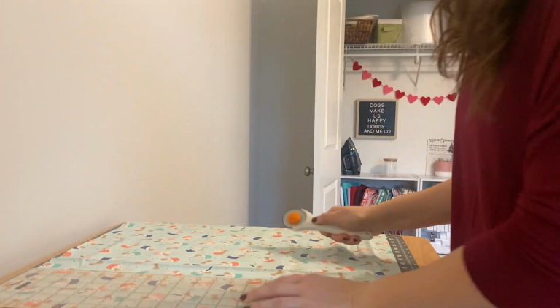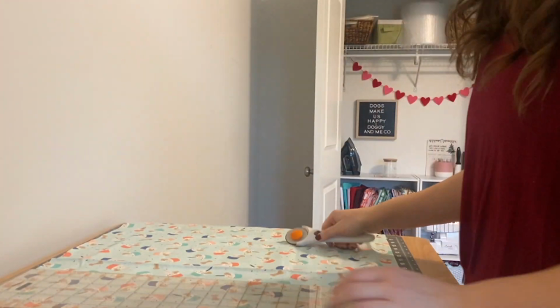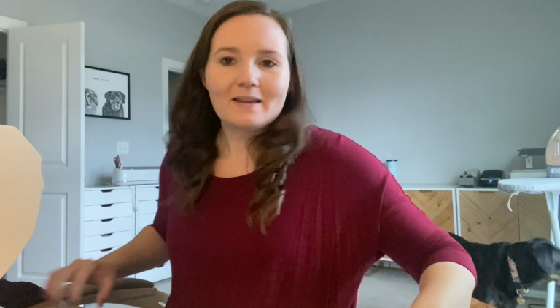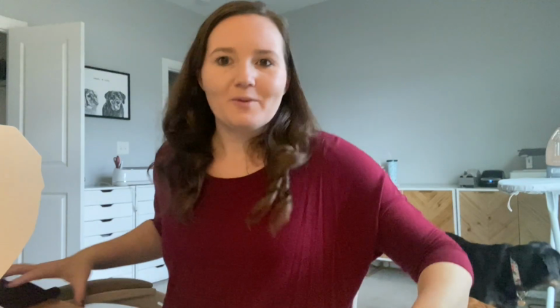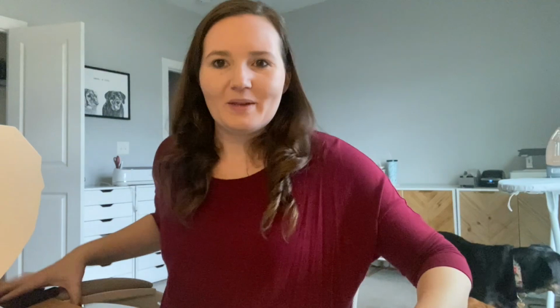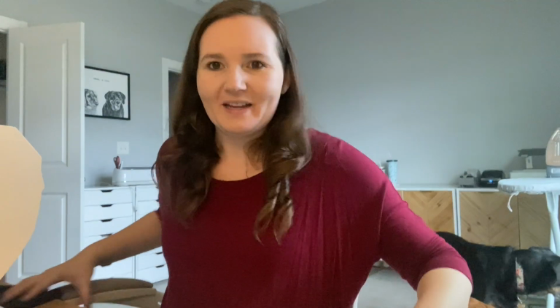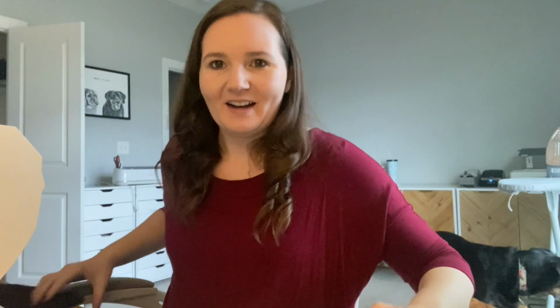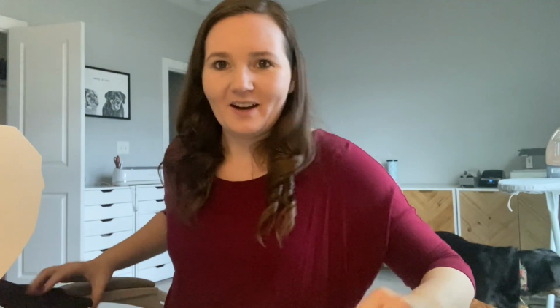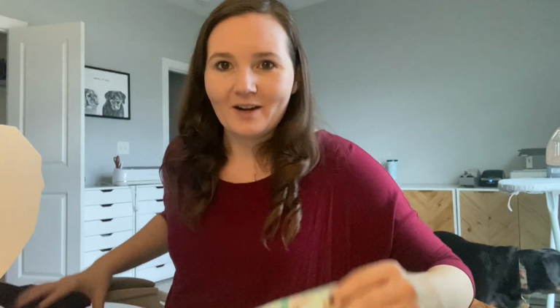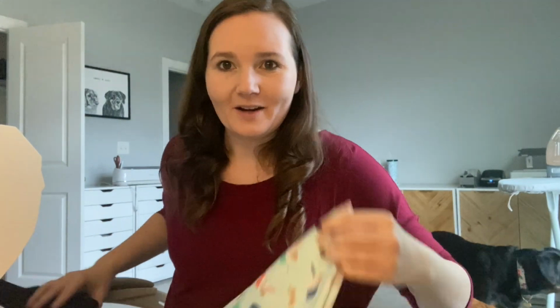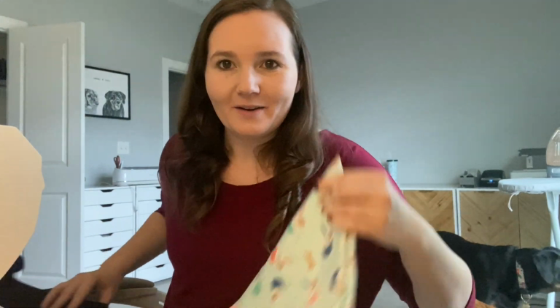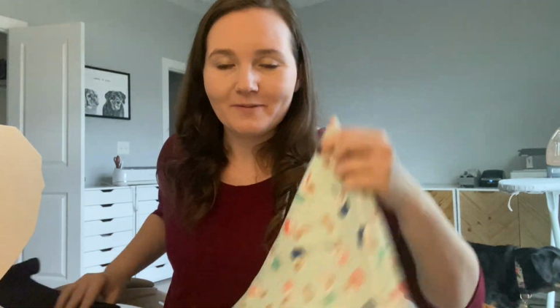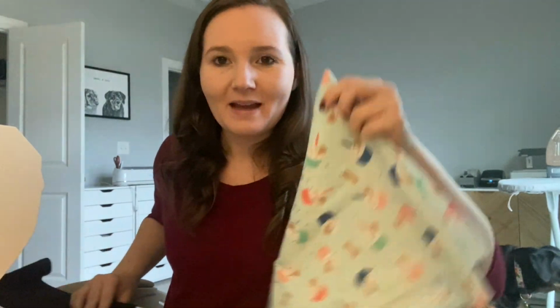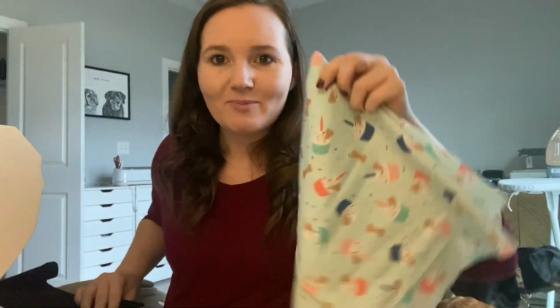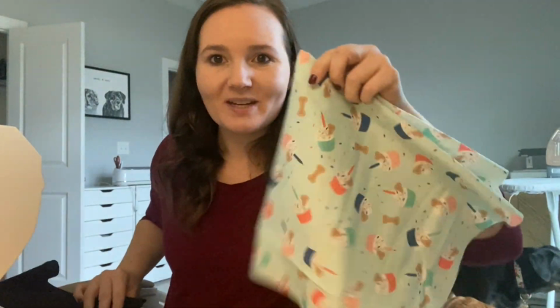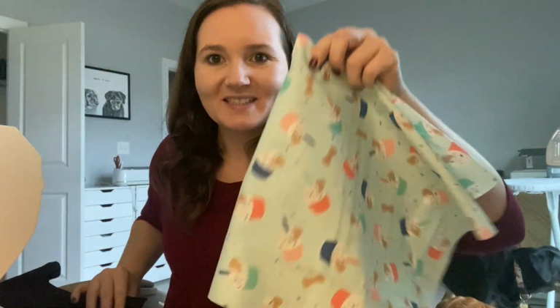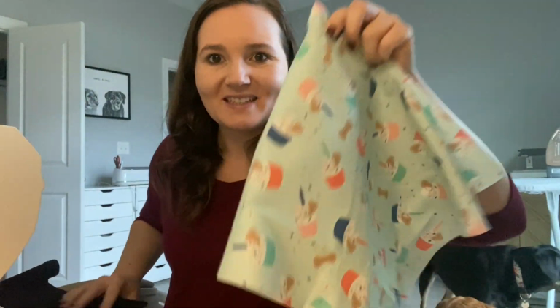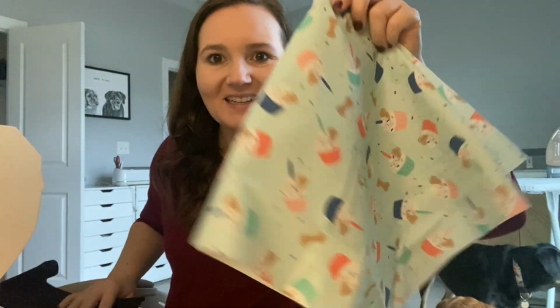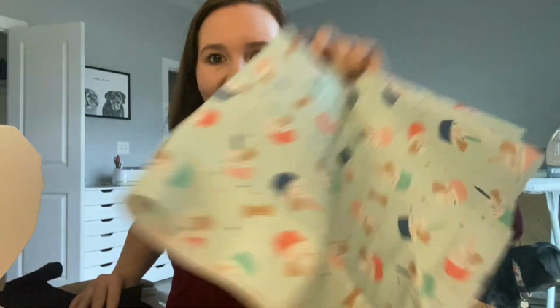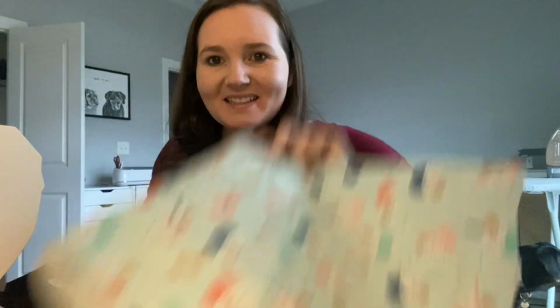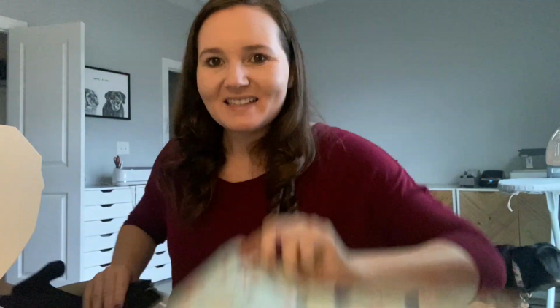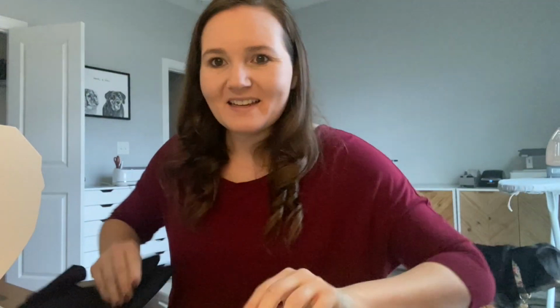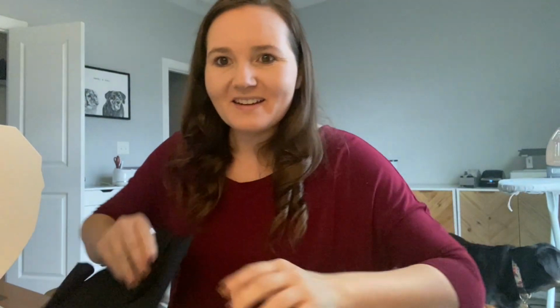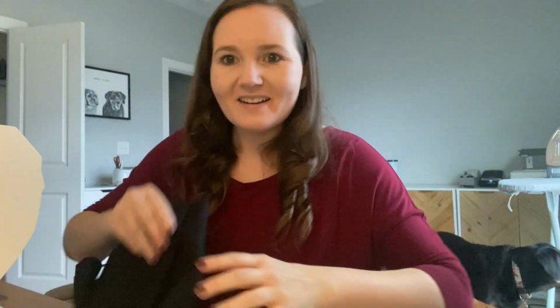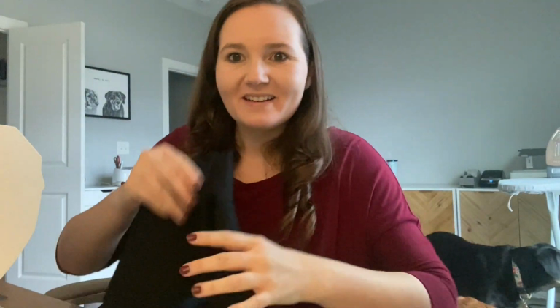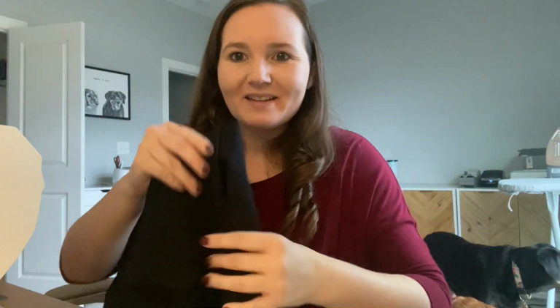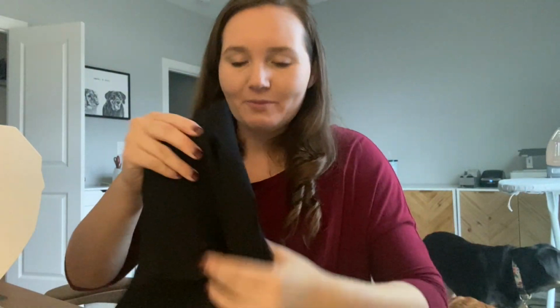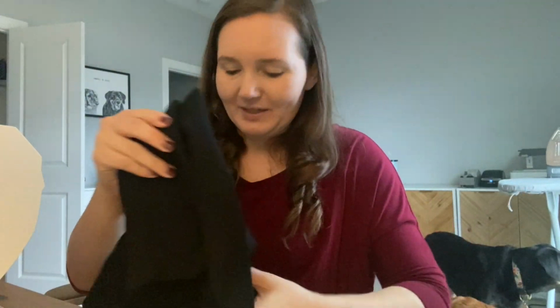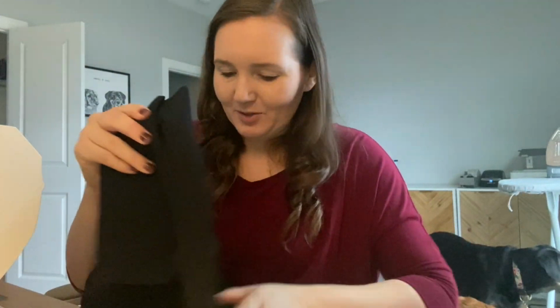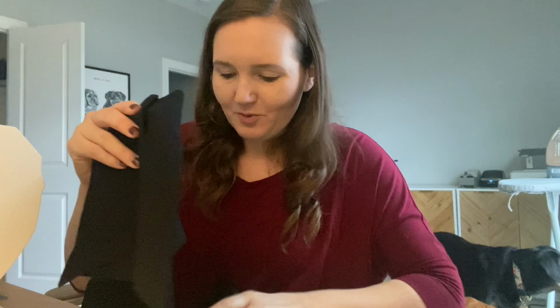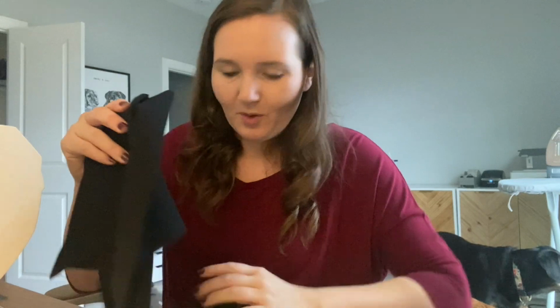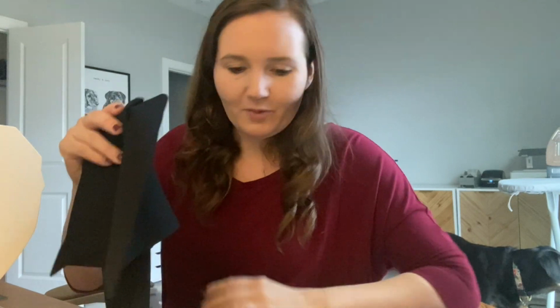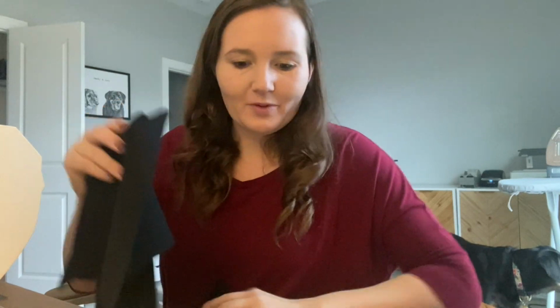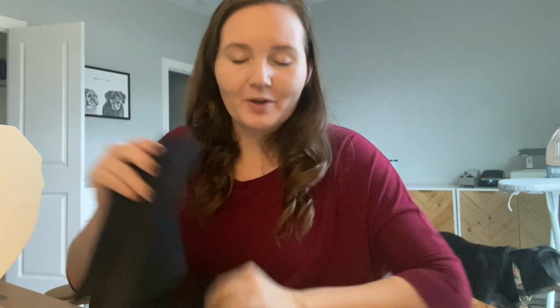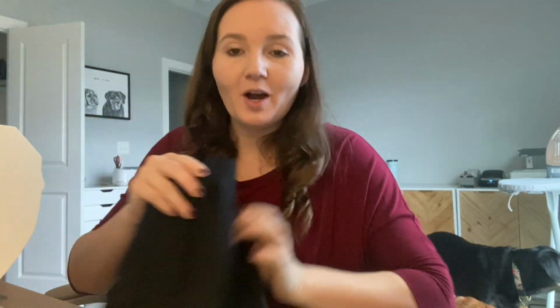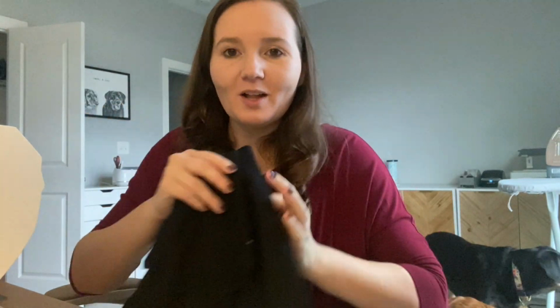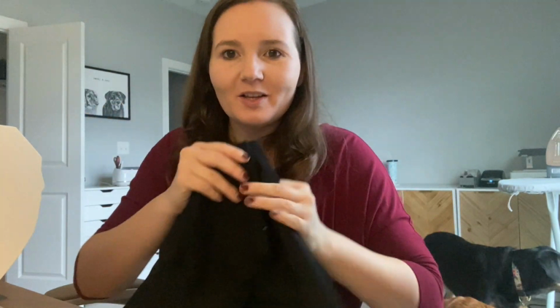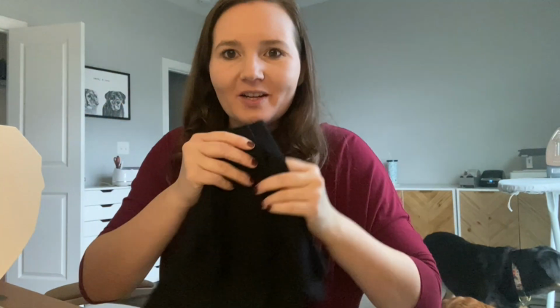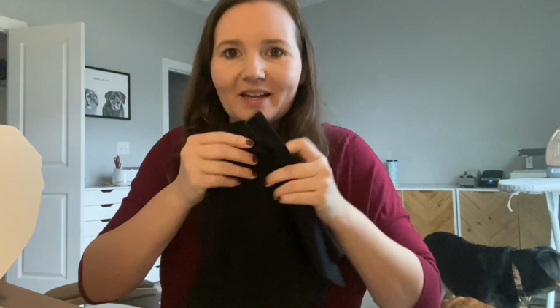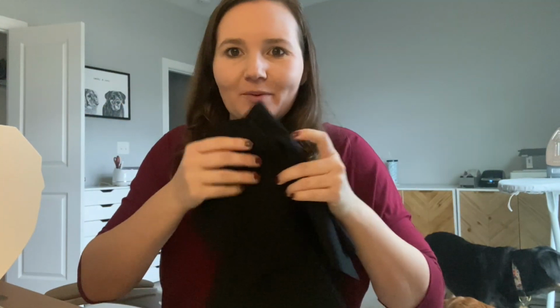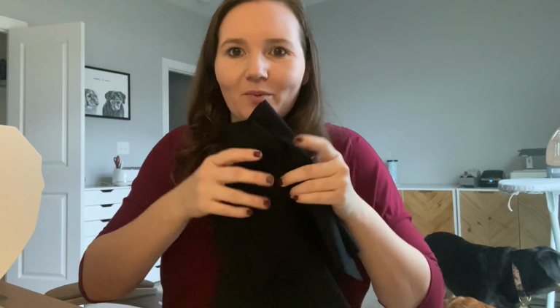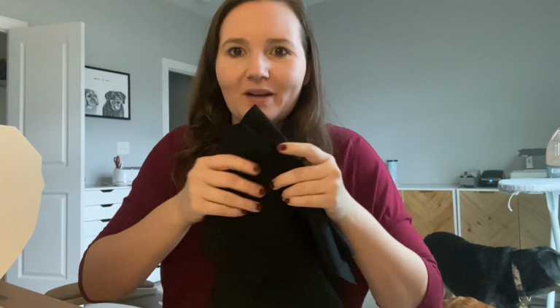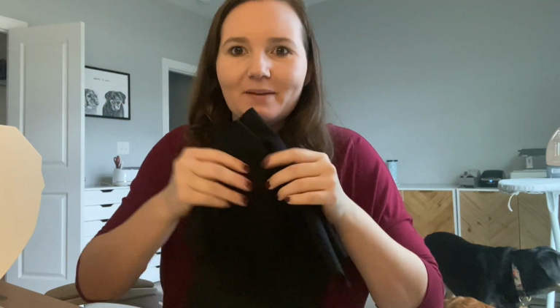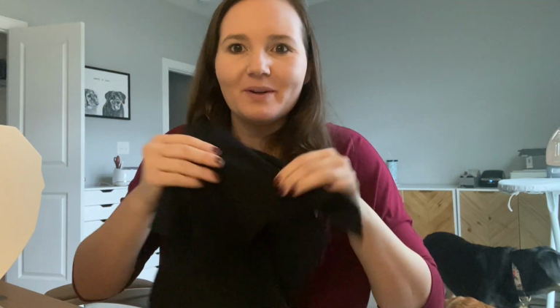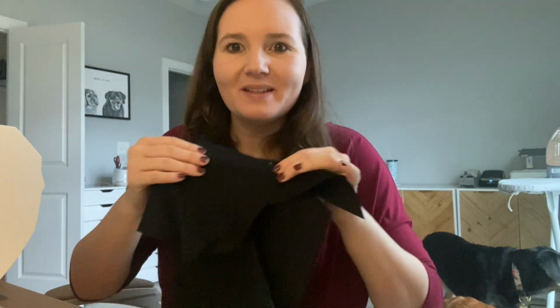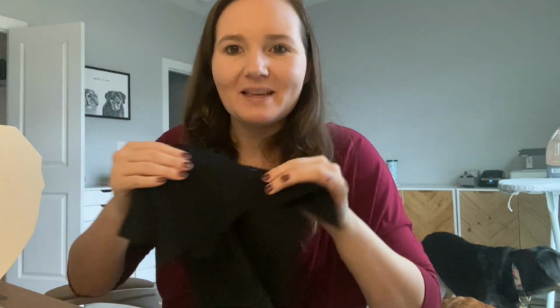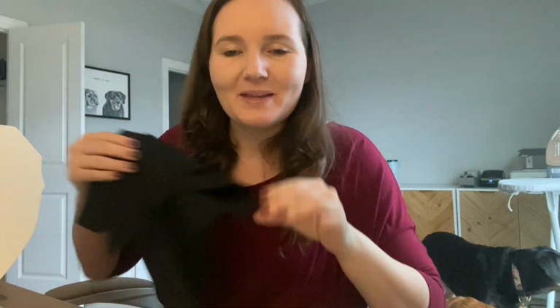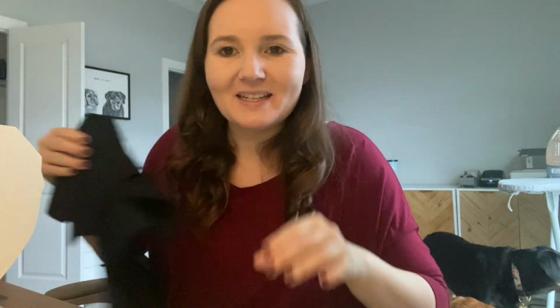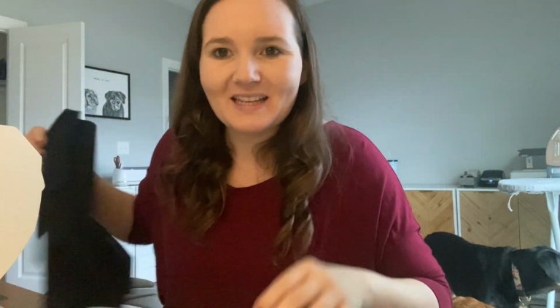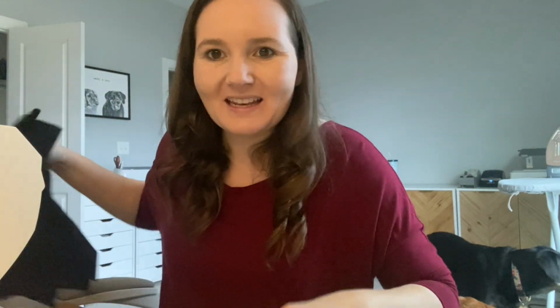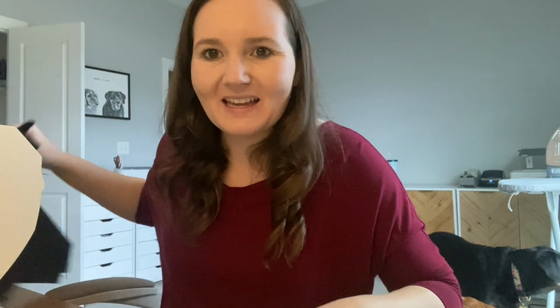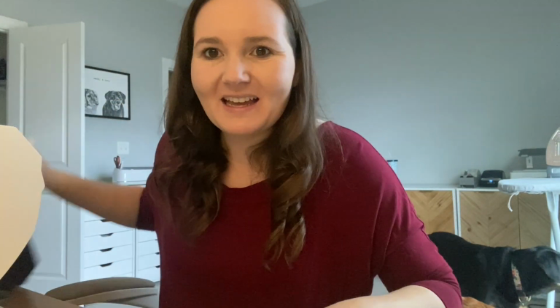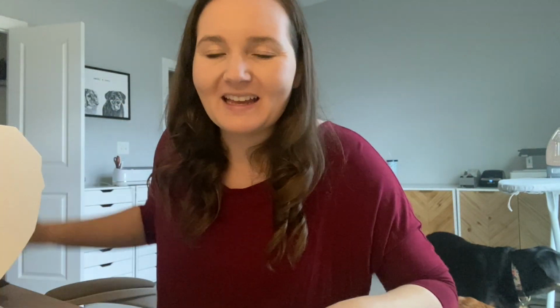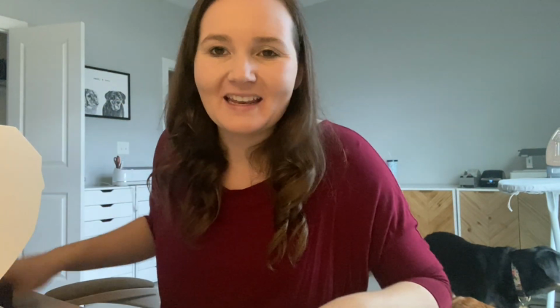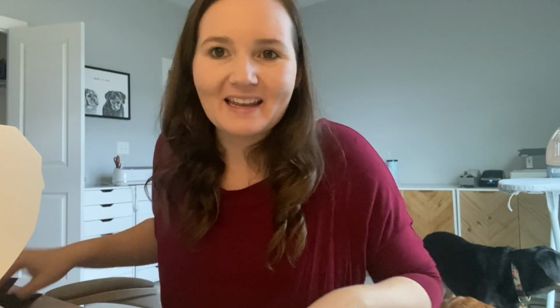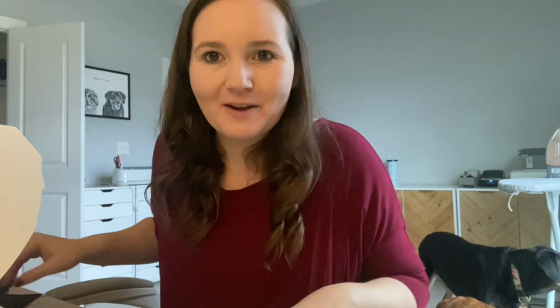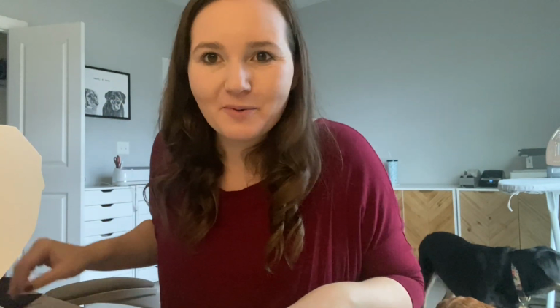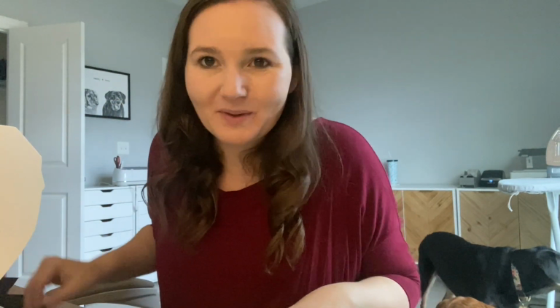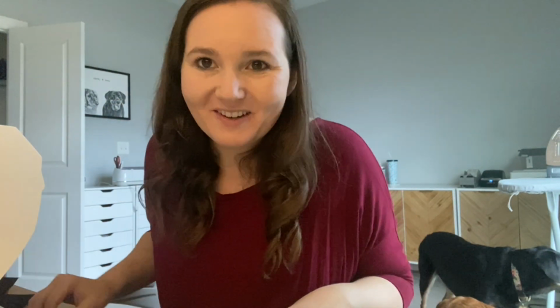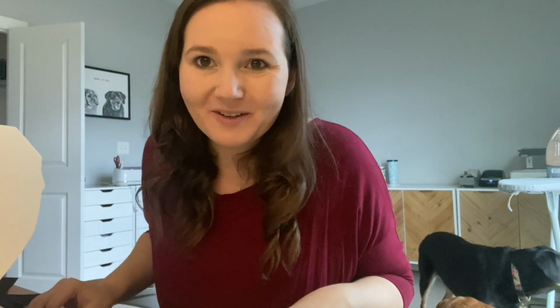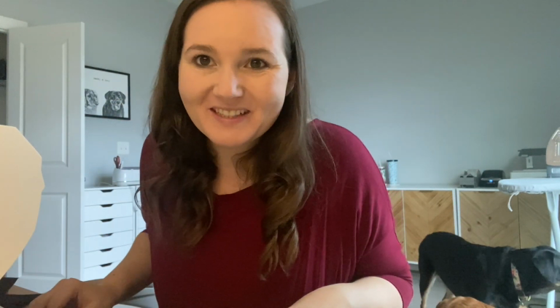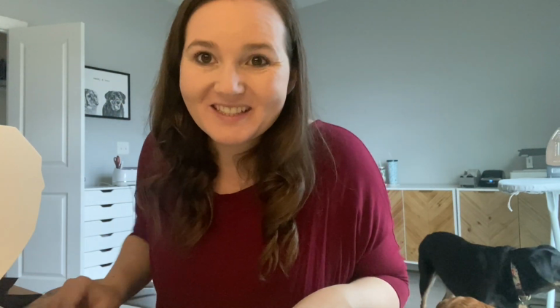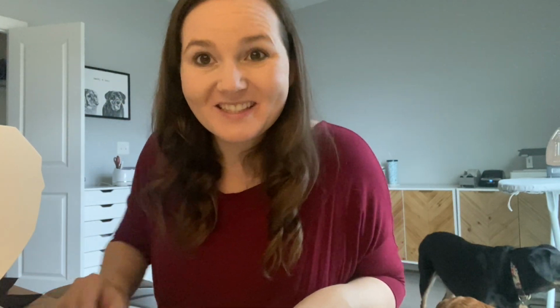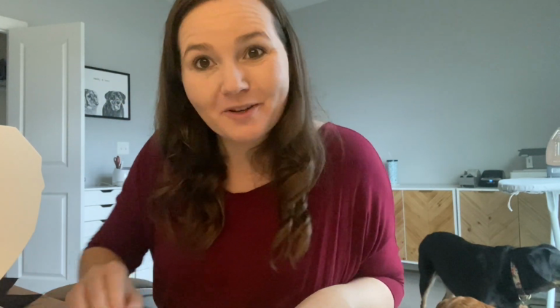We got our fabrics cut here — we got two over the collar and one birthday bandana — and now we are going to sew.